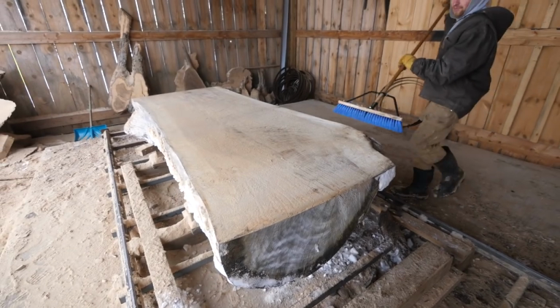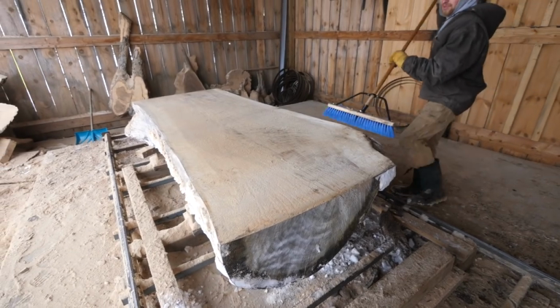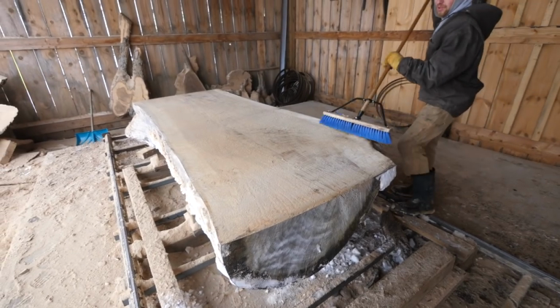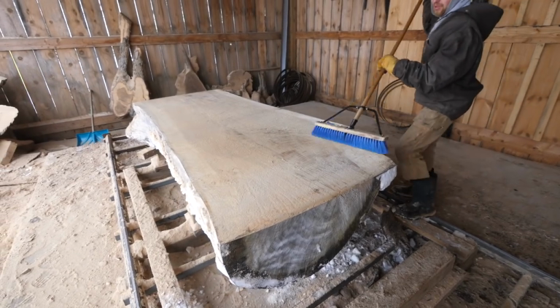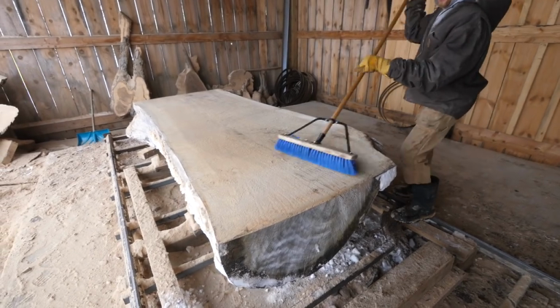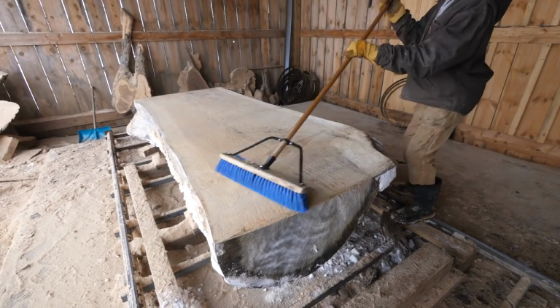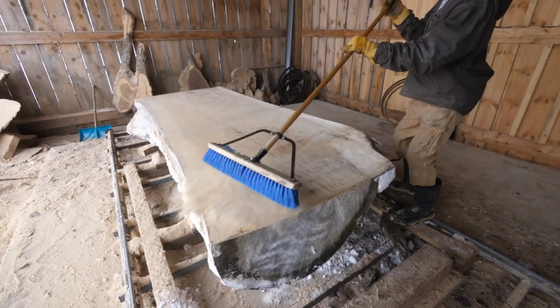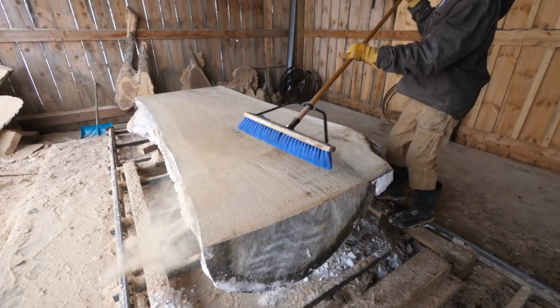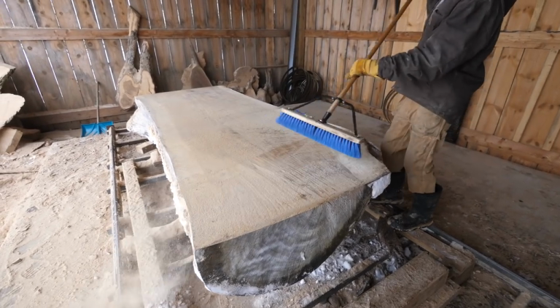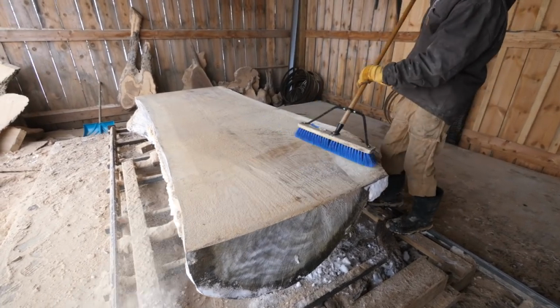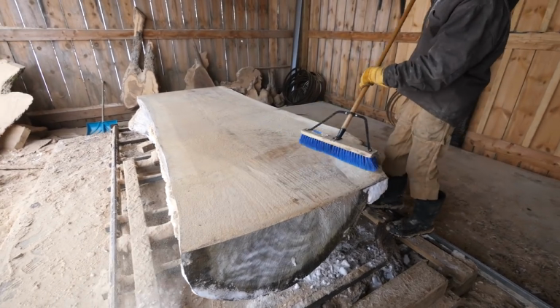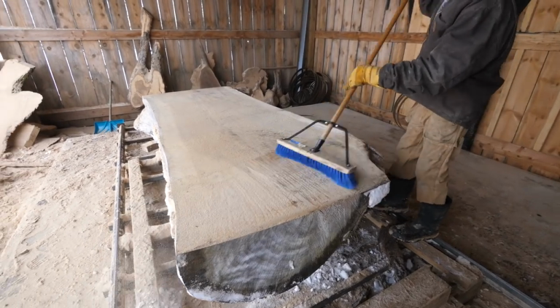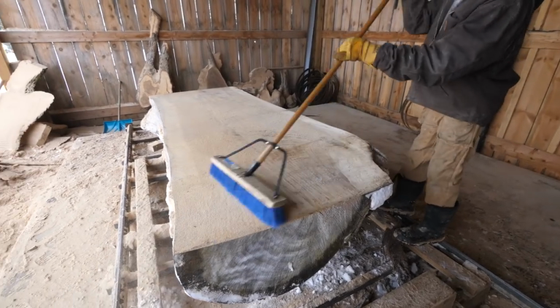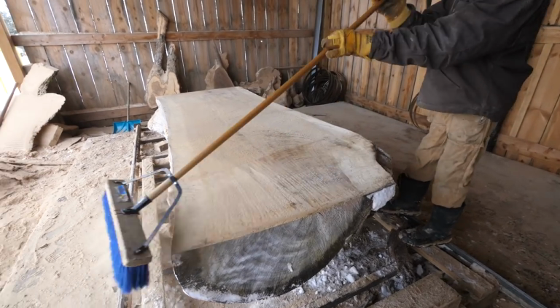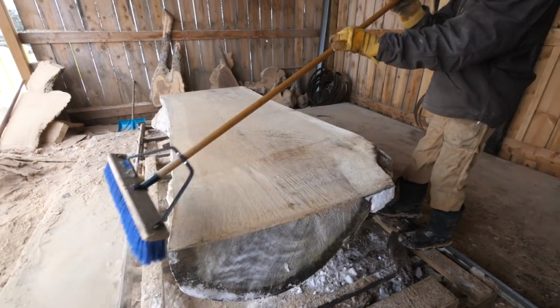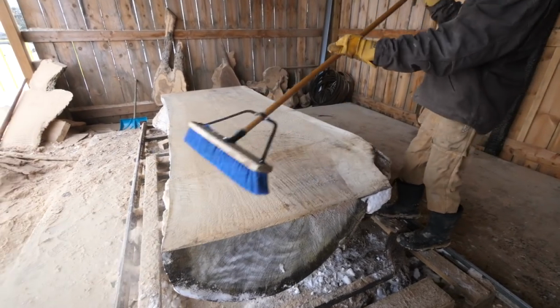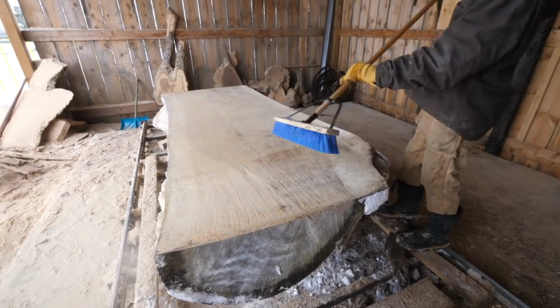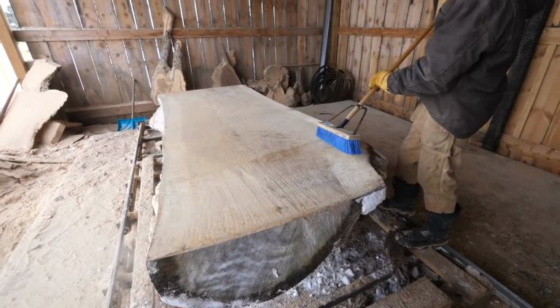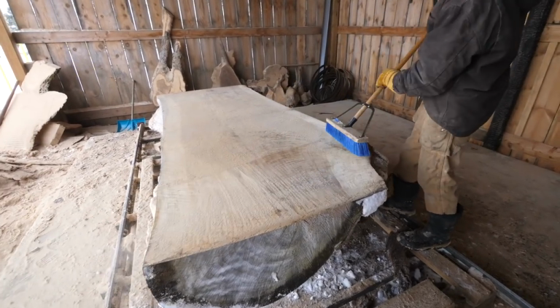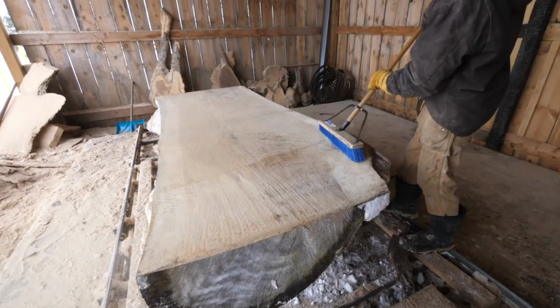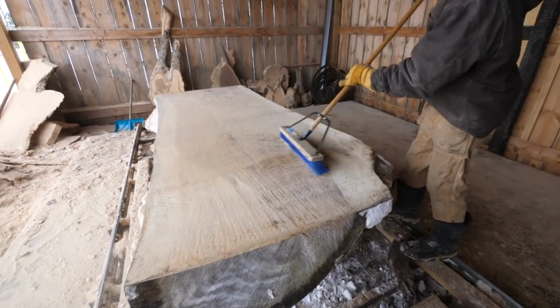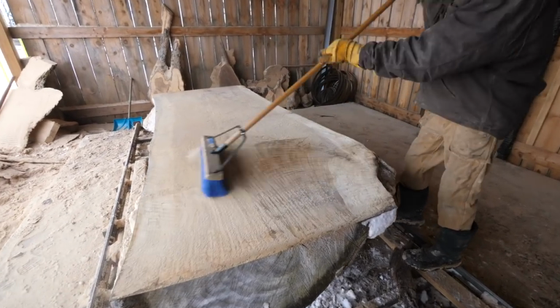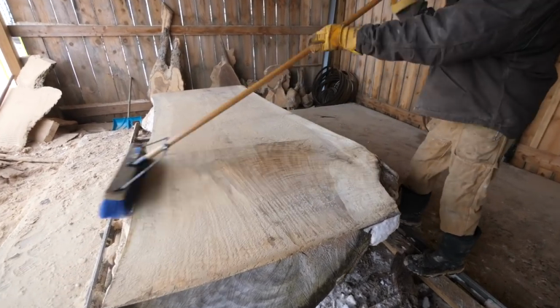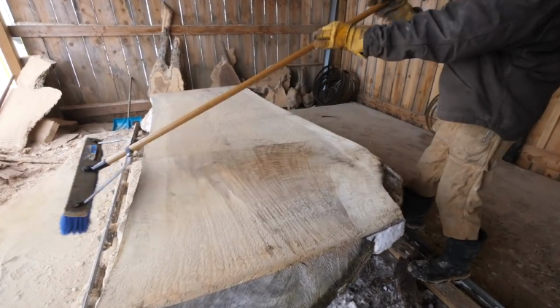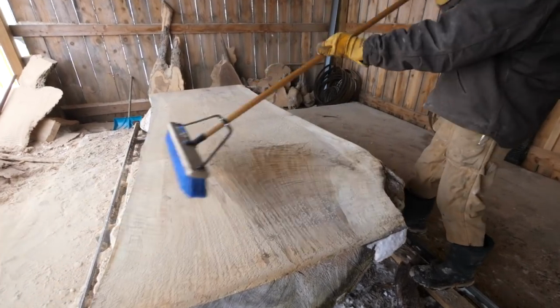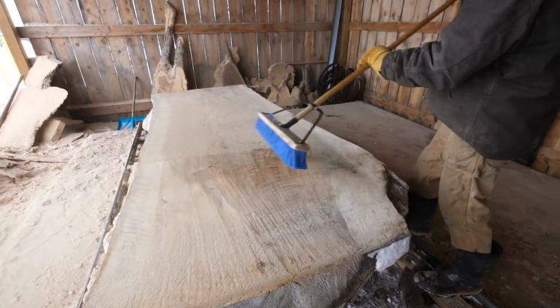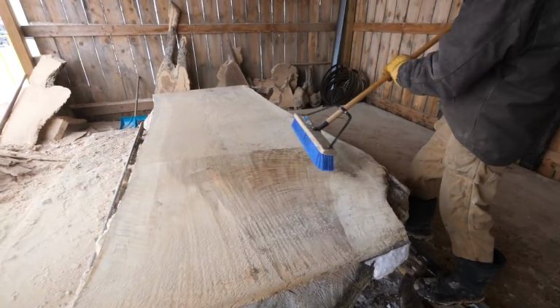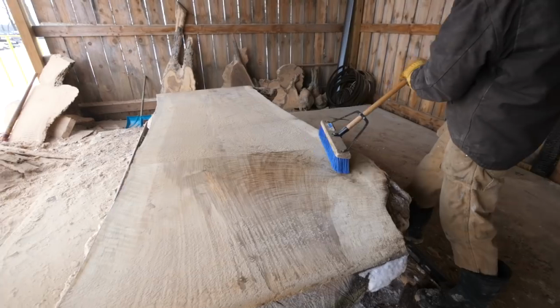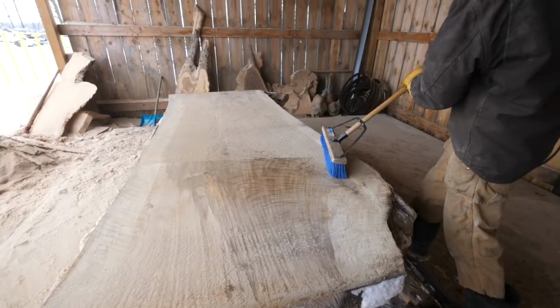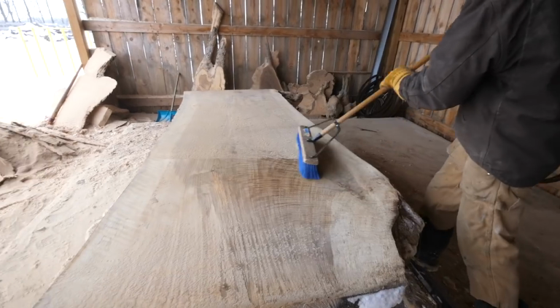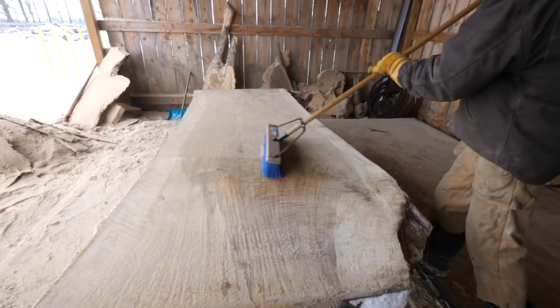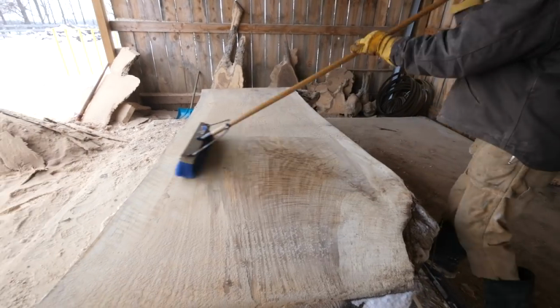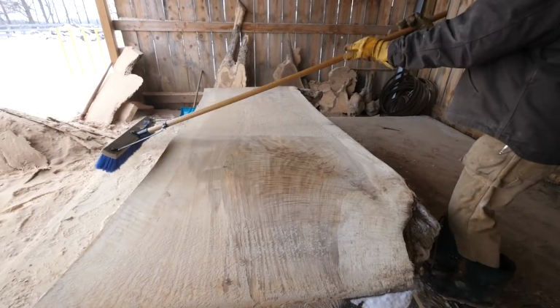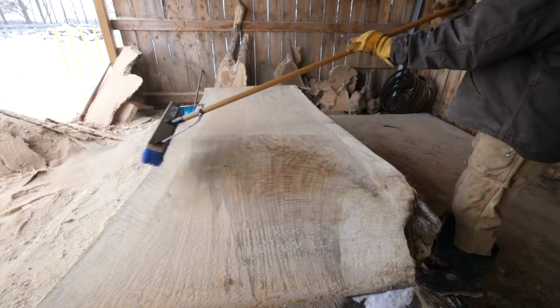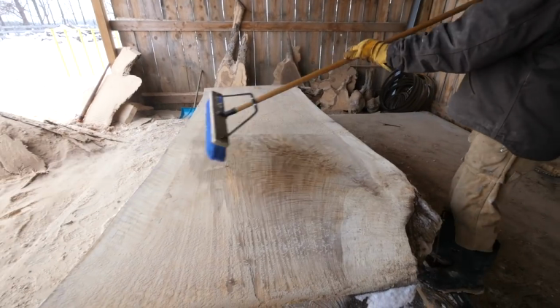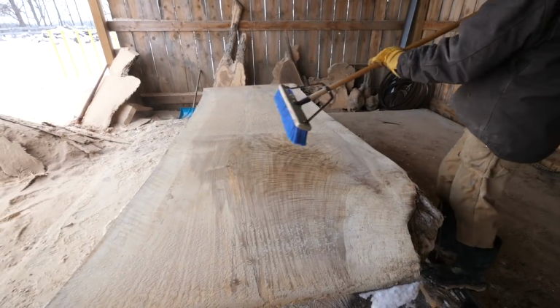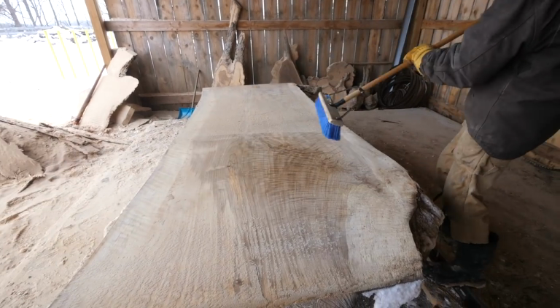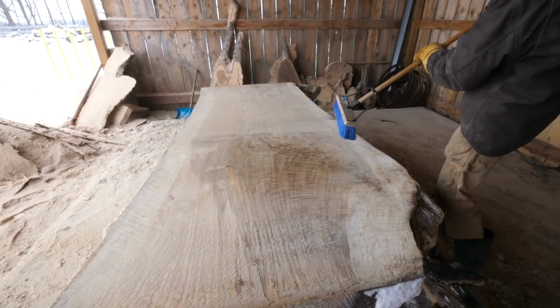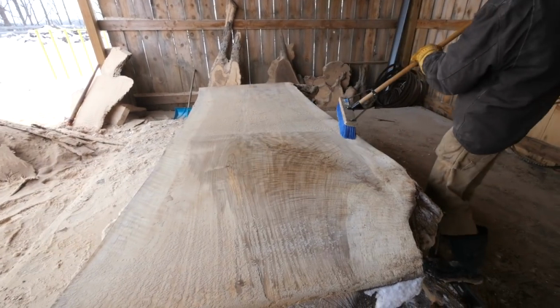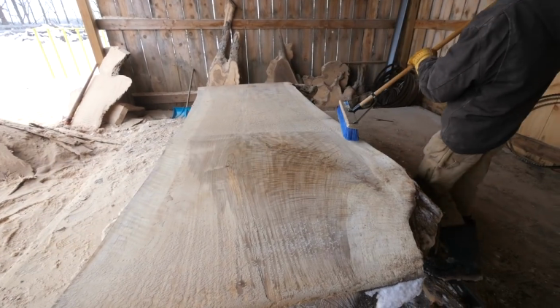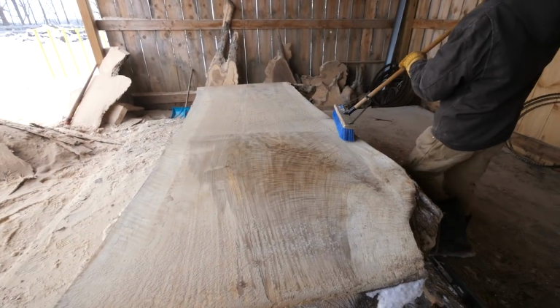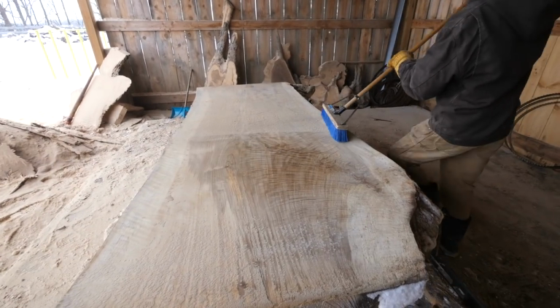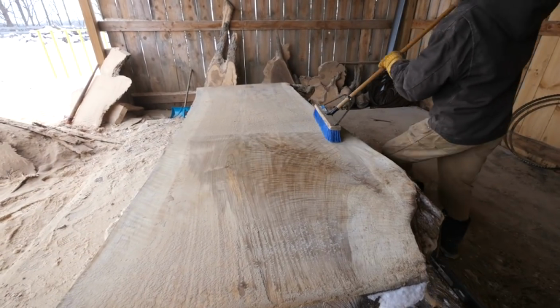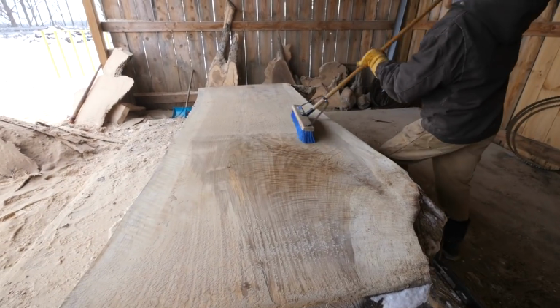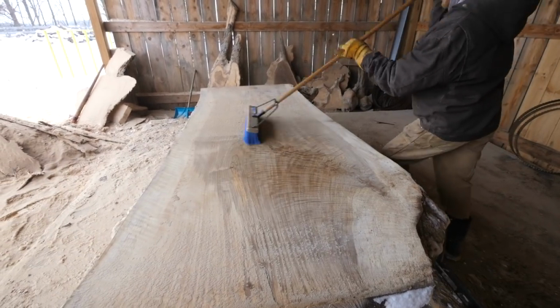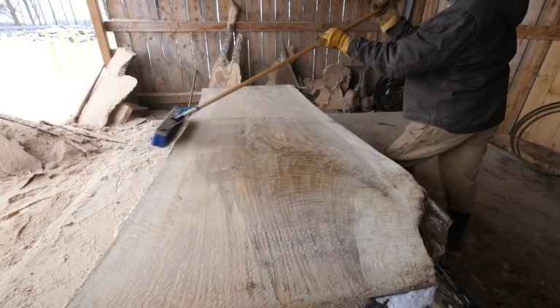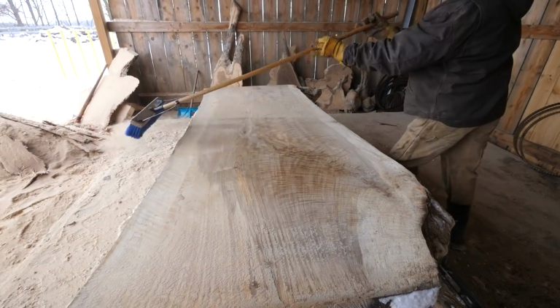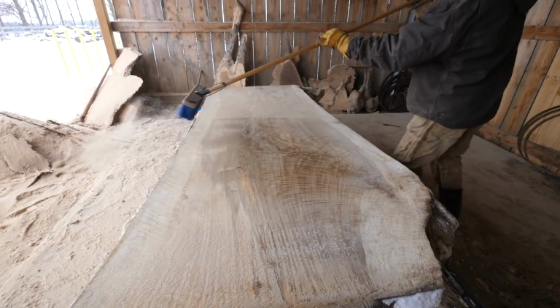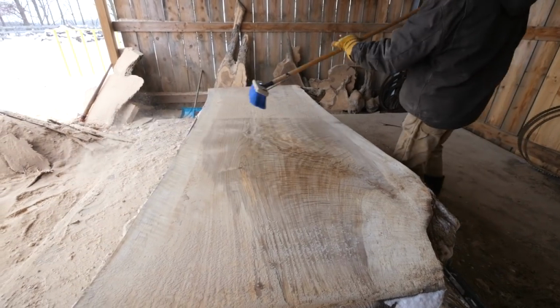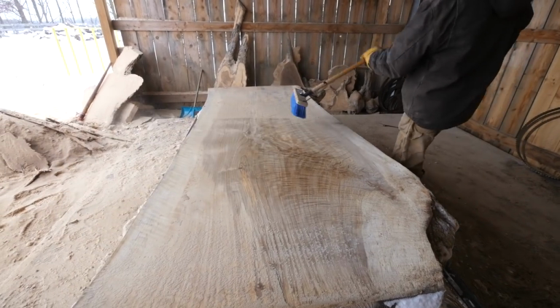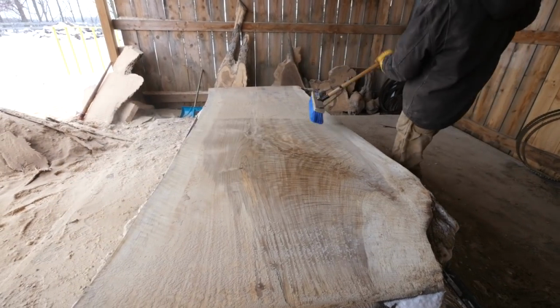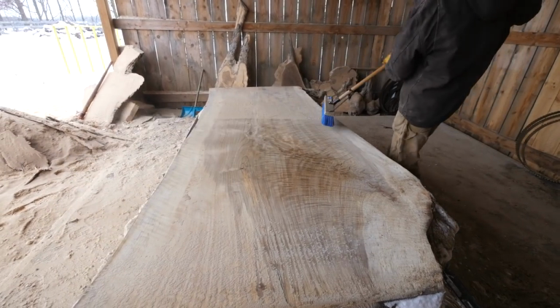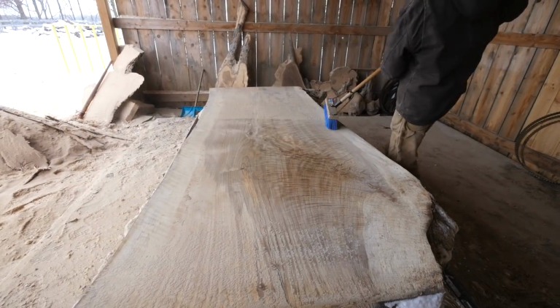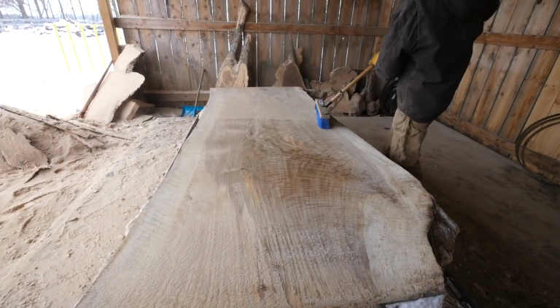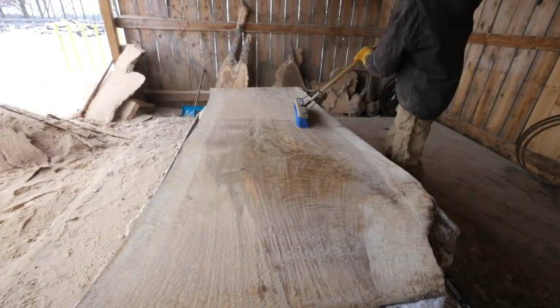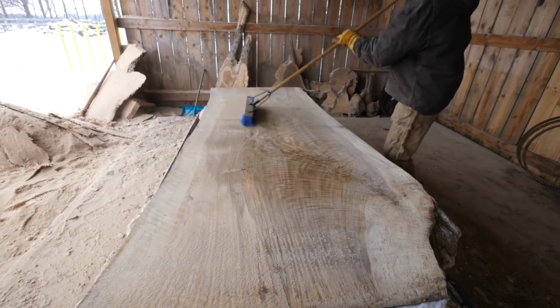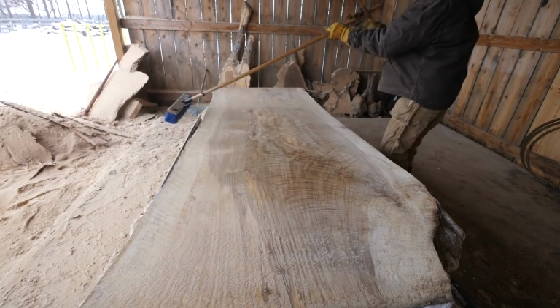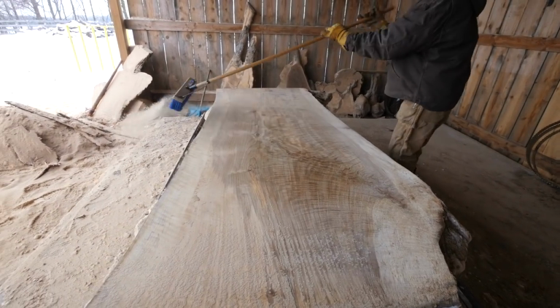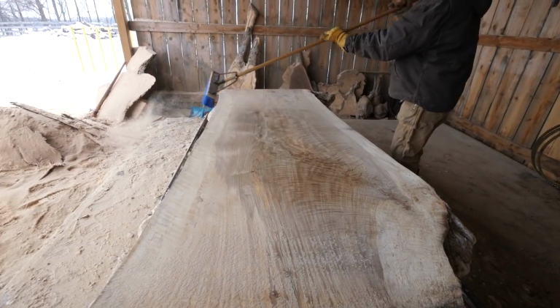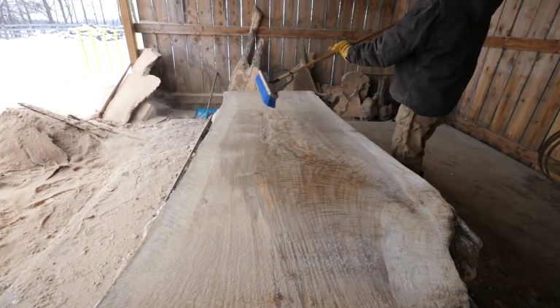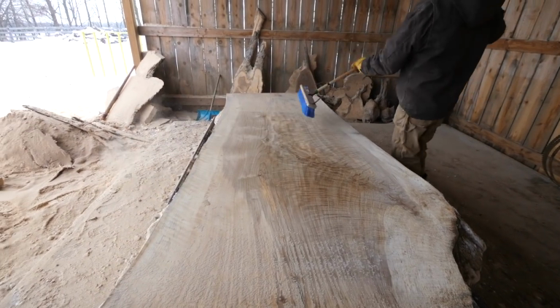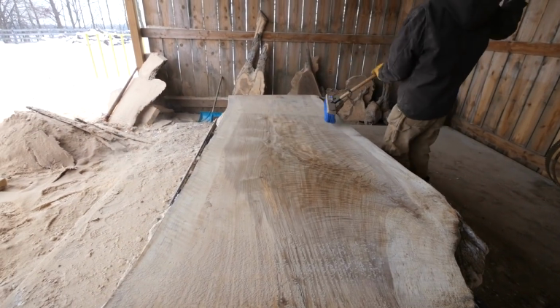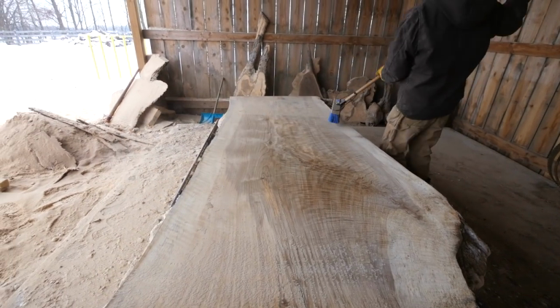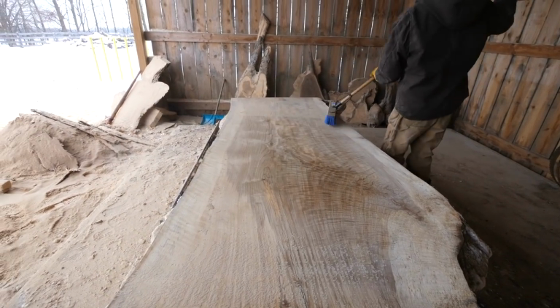Looks like we got some single slab dining tables here. This is Poplar — beautiful figure, we got some color going on.